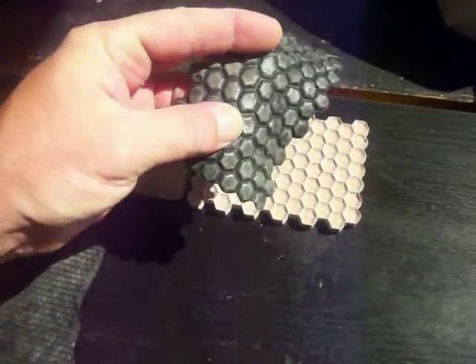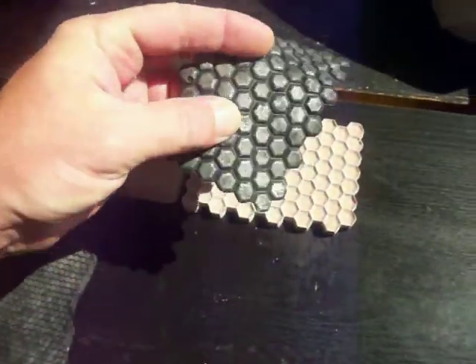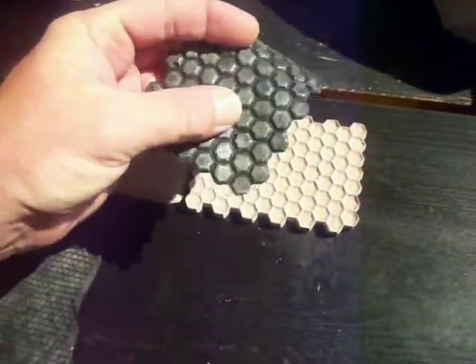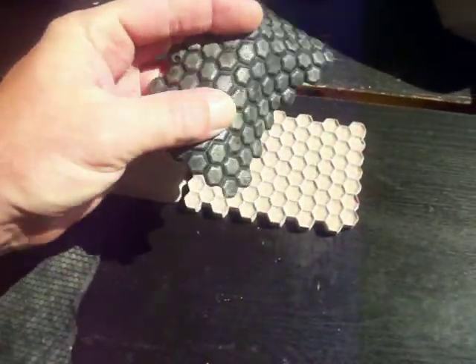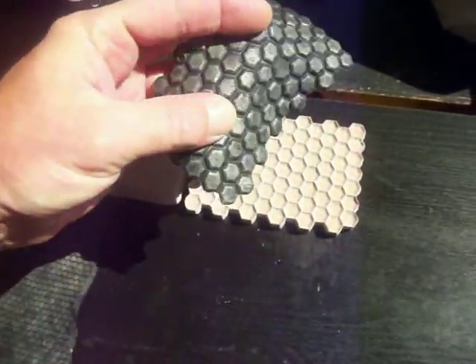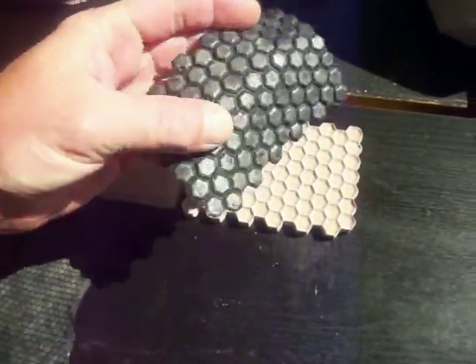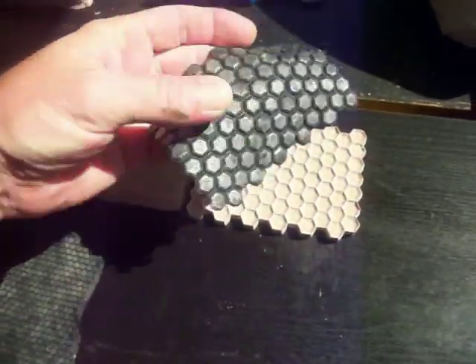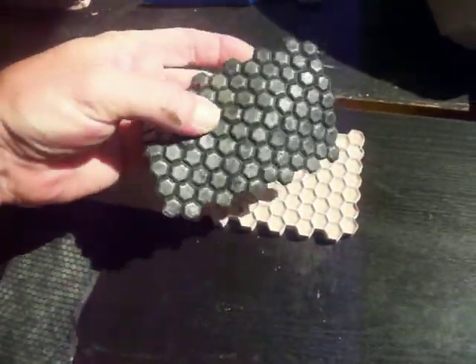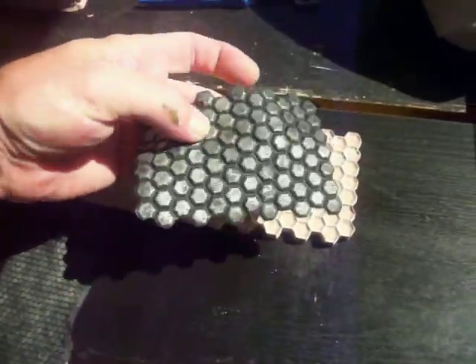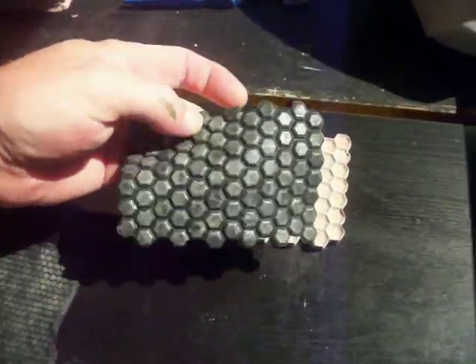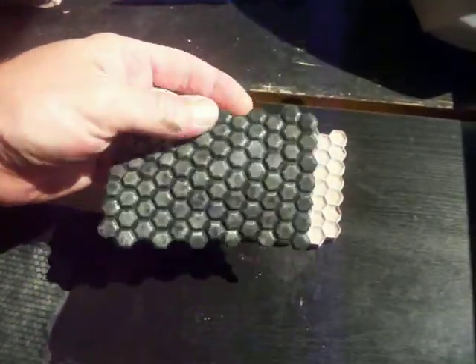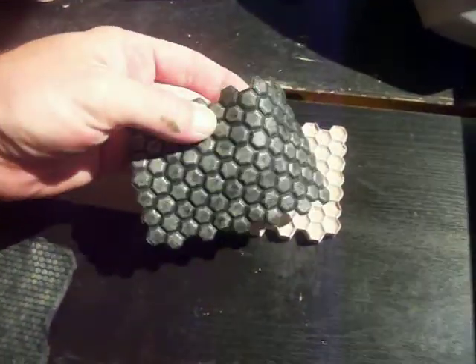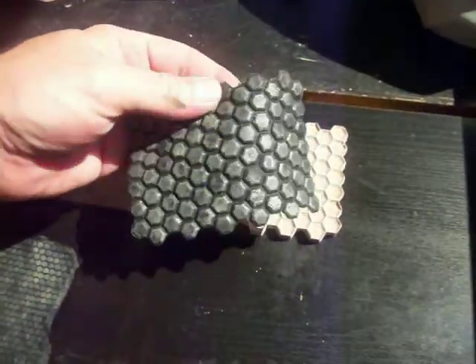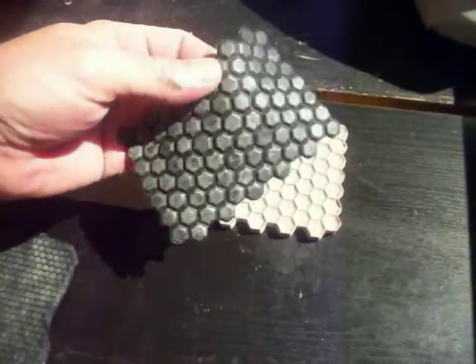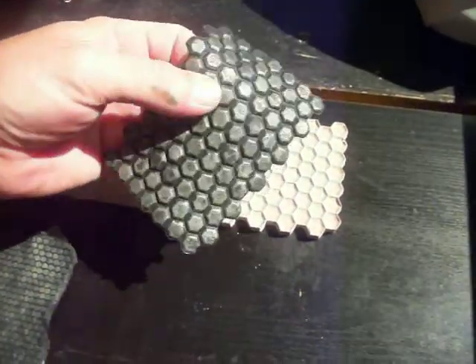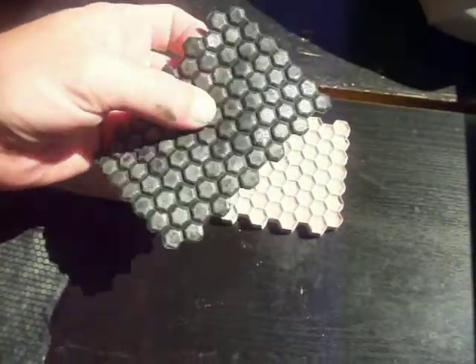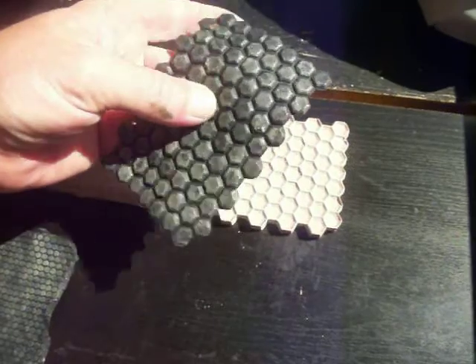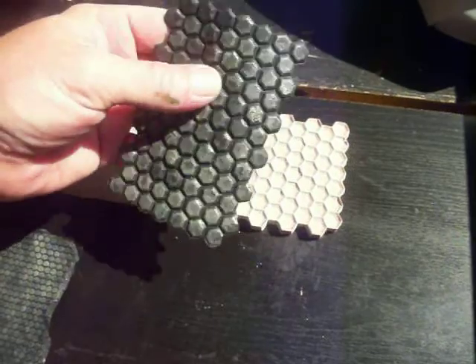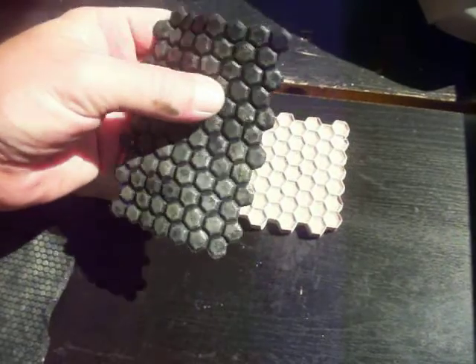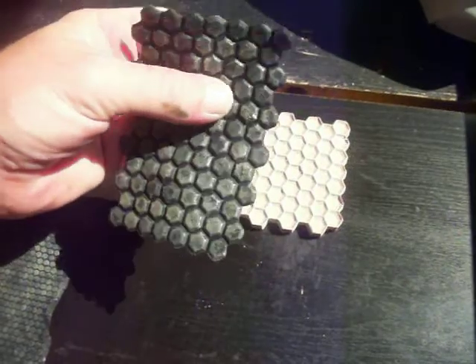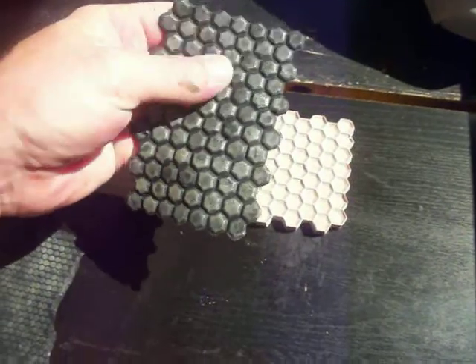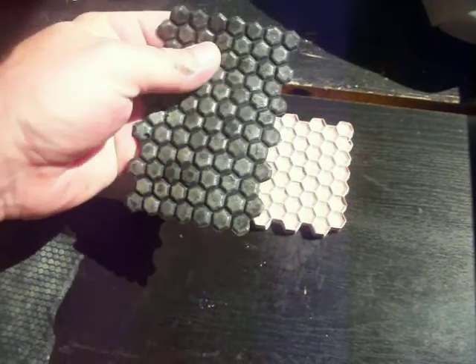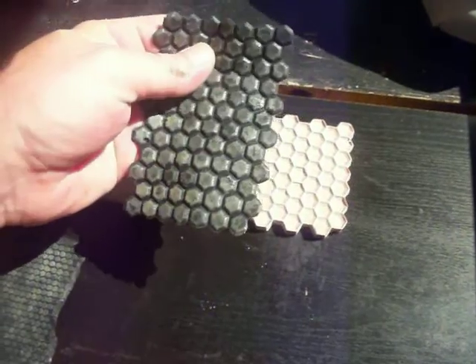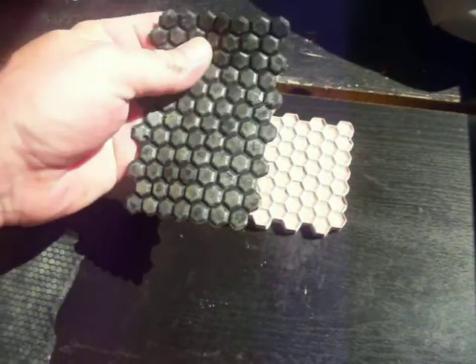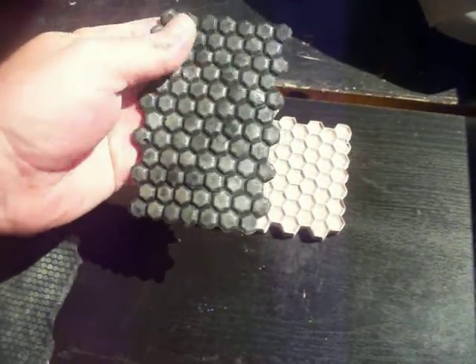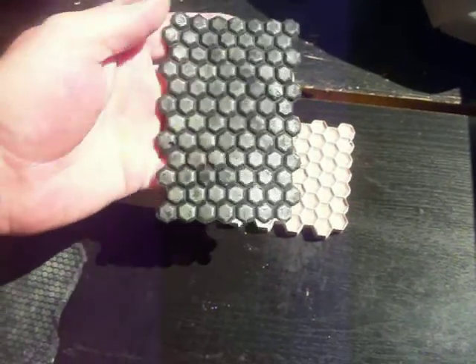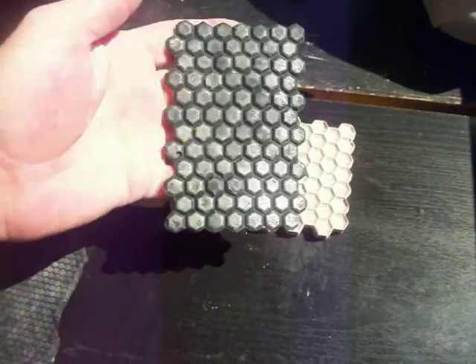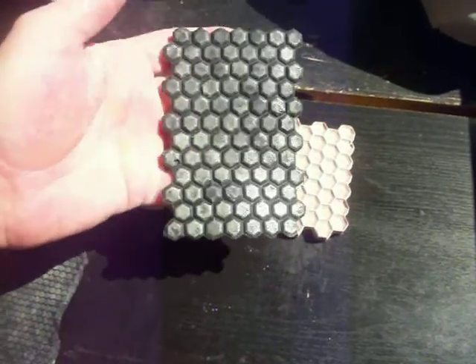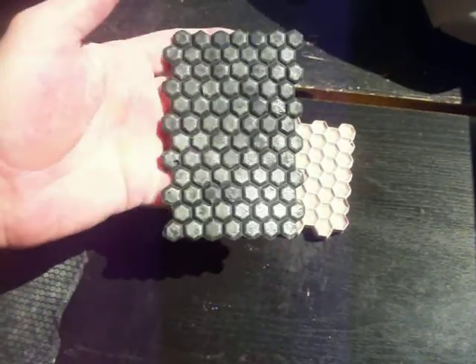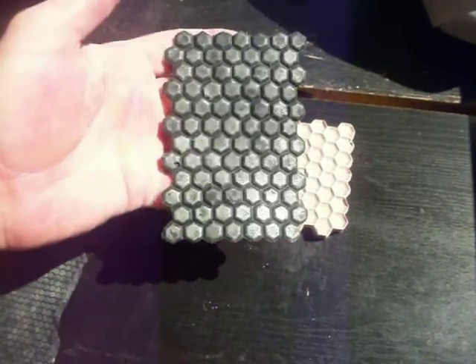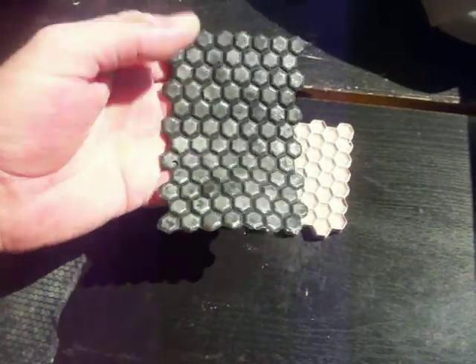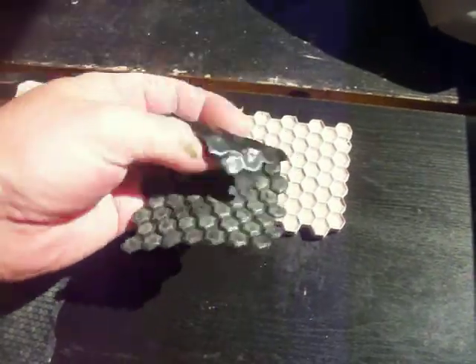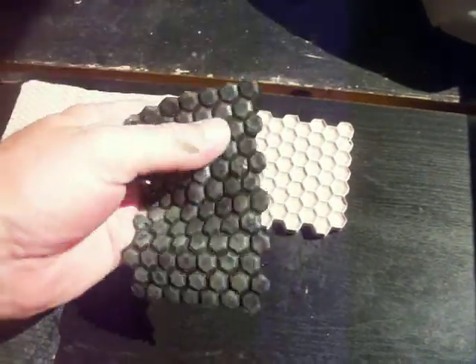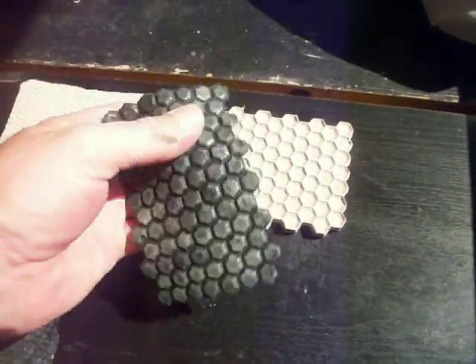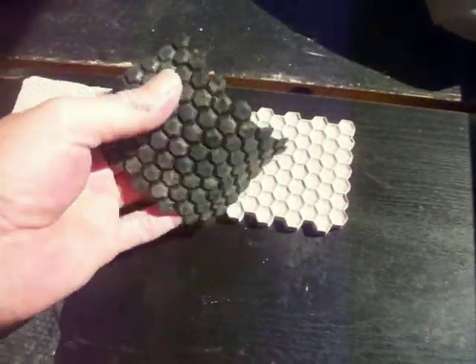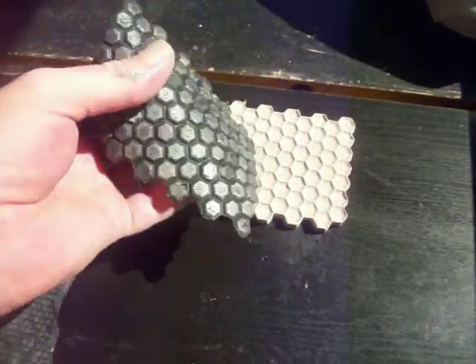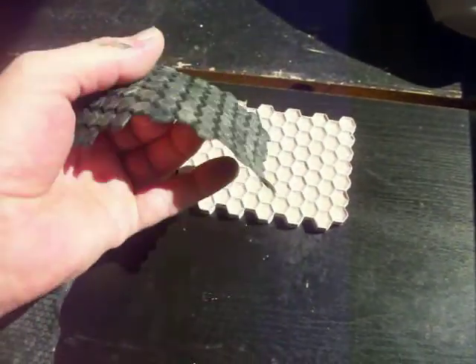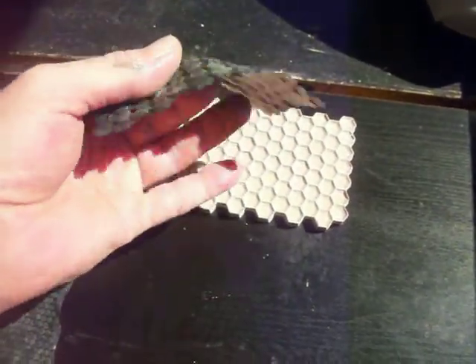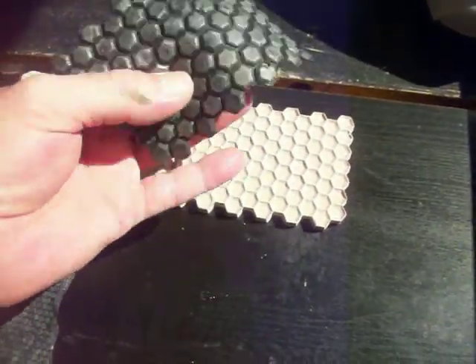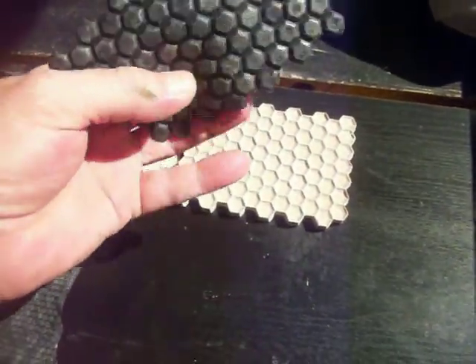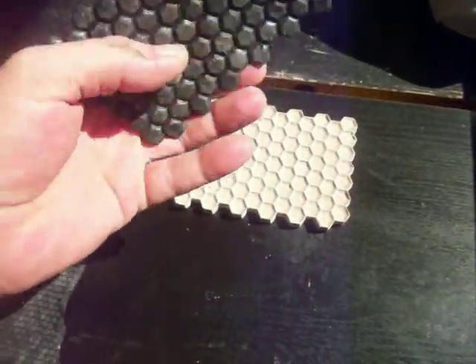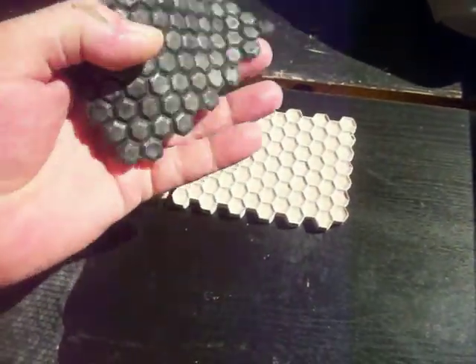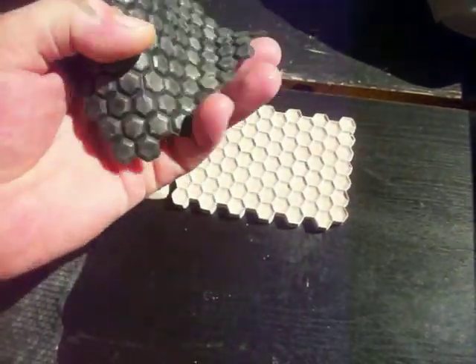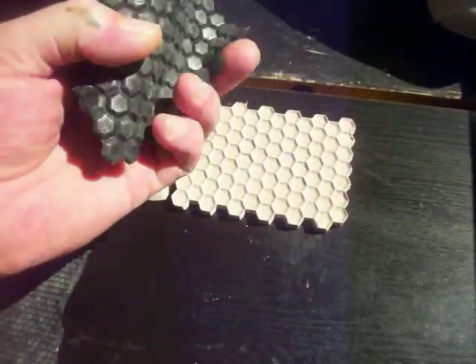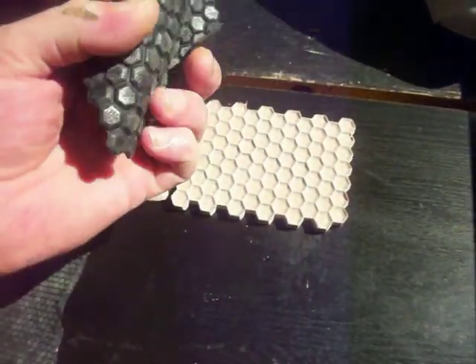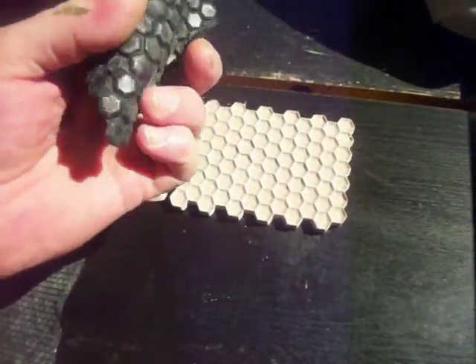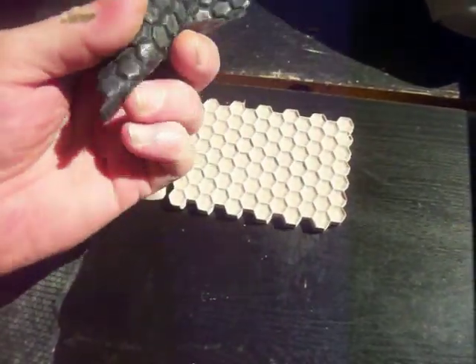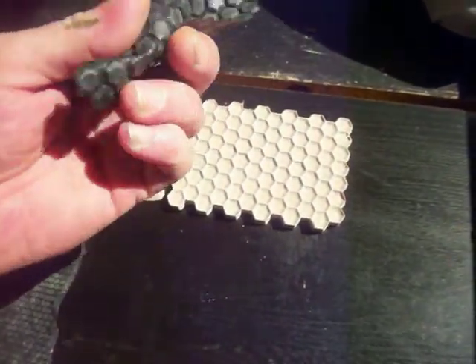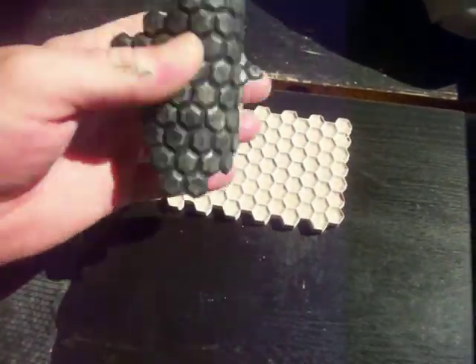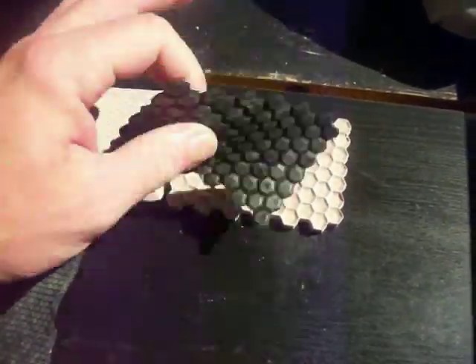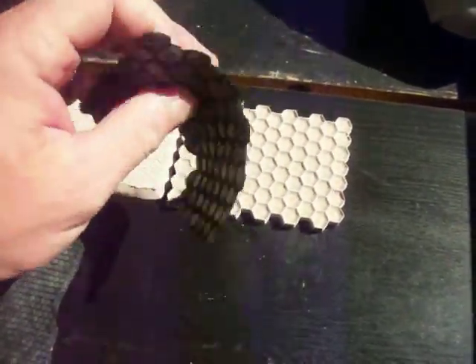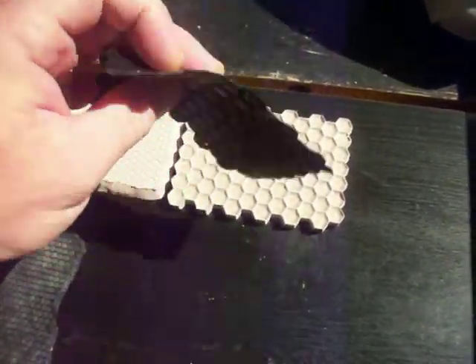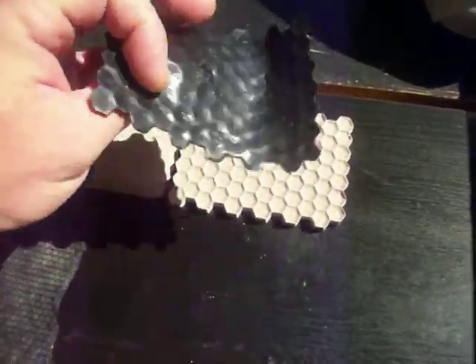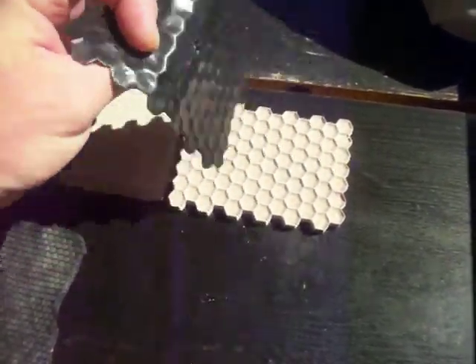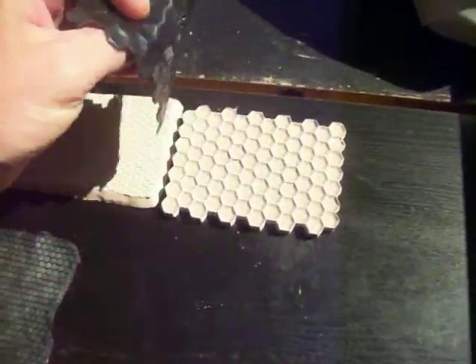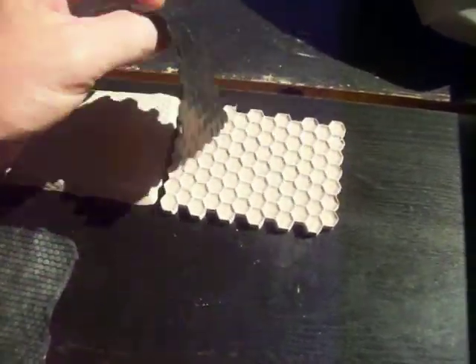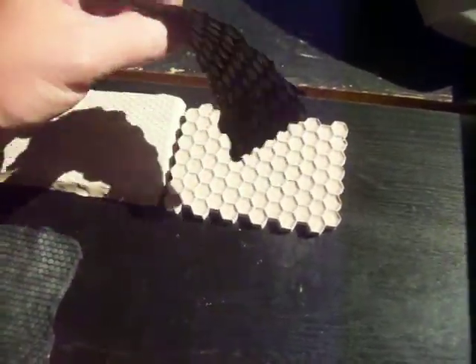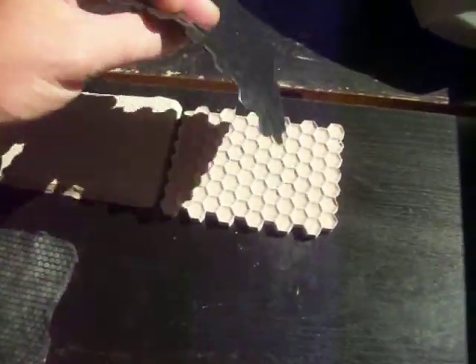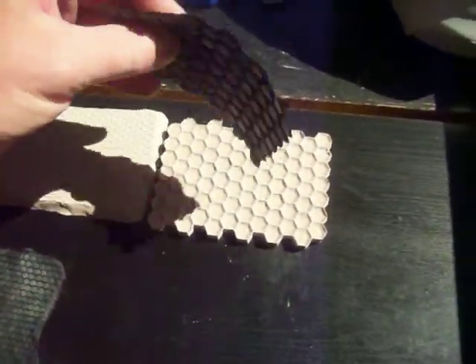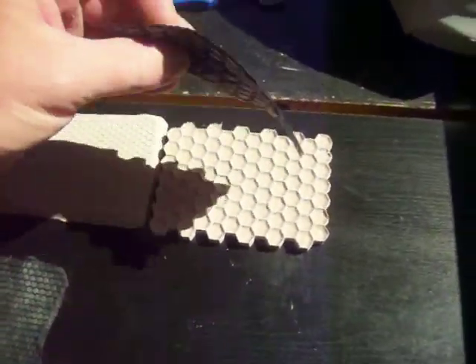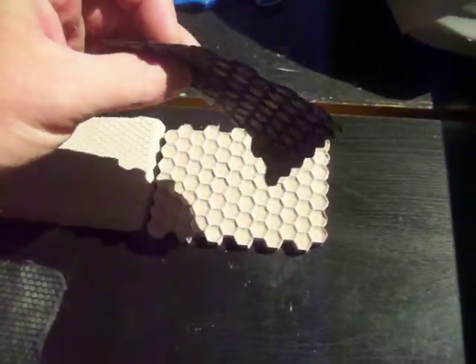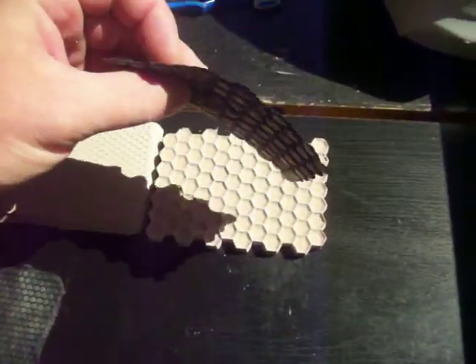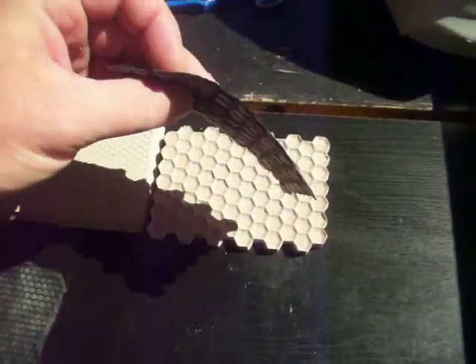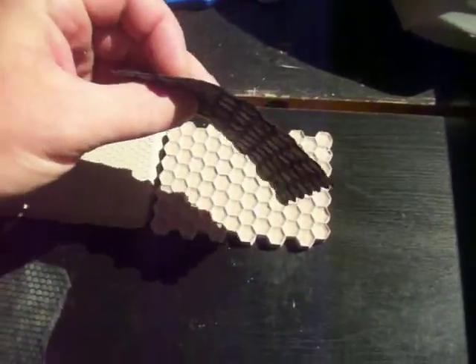Here's the larger hex pattern for the exosuit. Extremely flexible, really super thin.